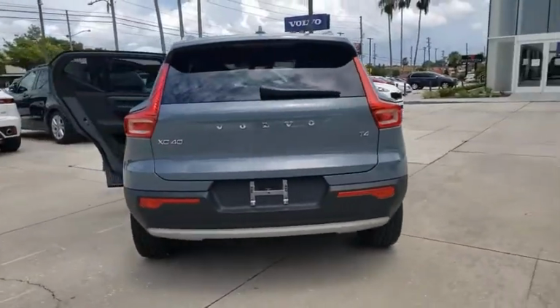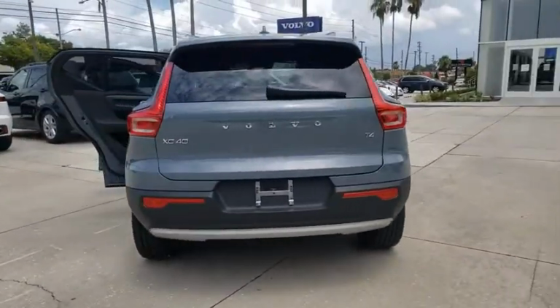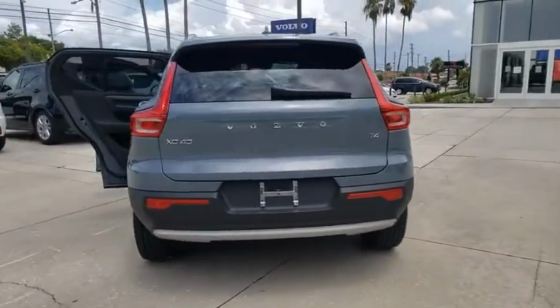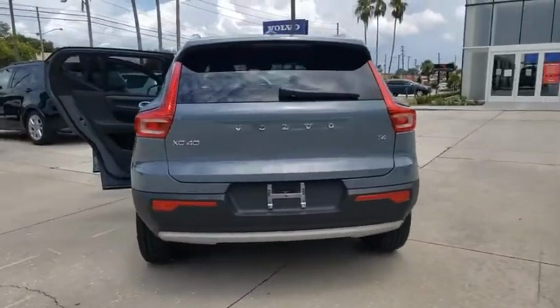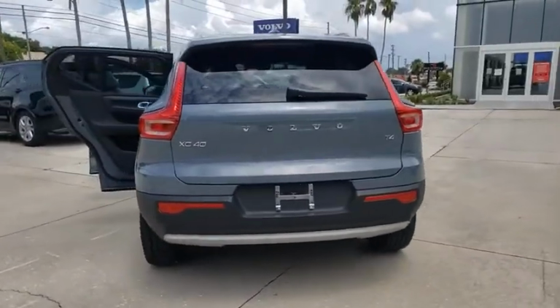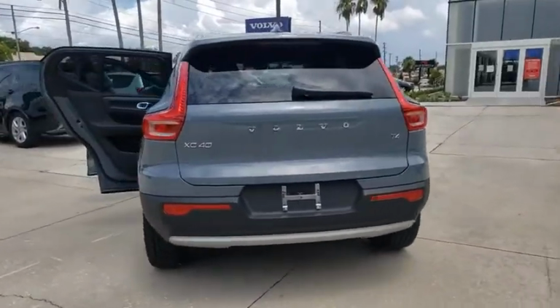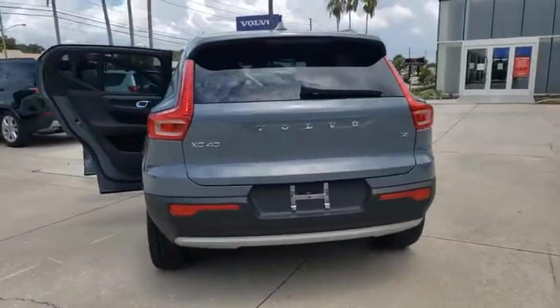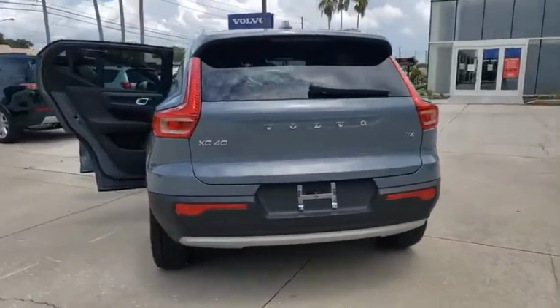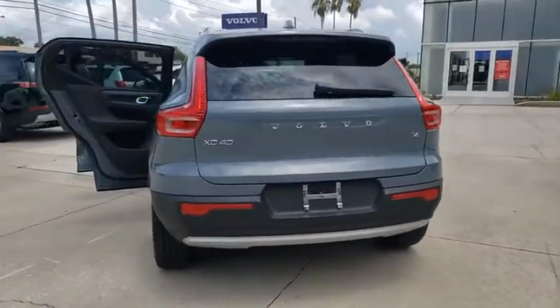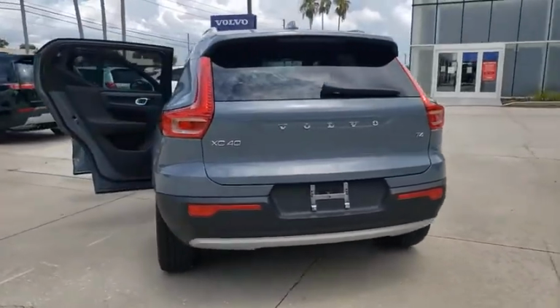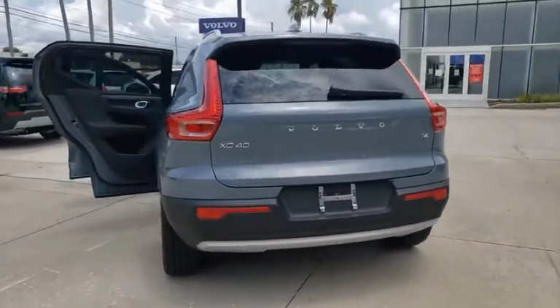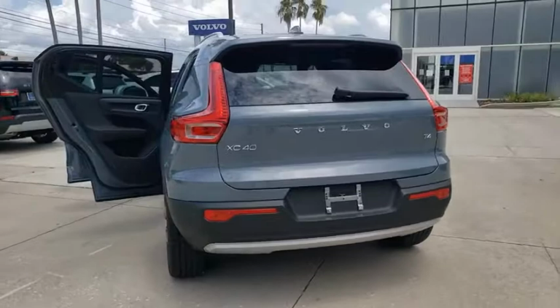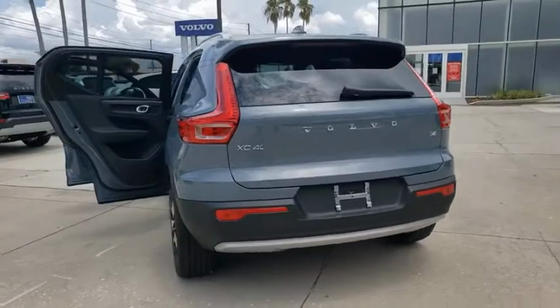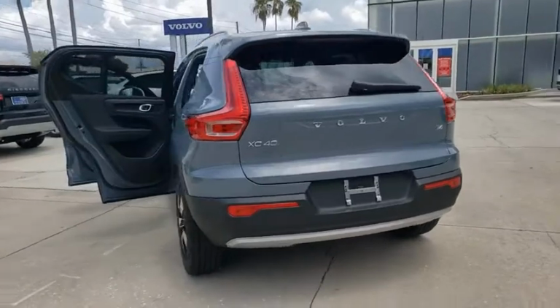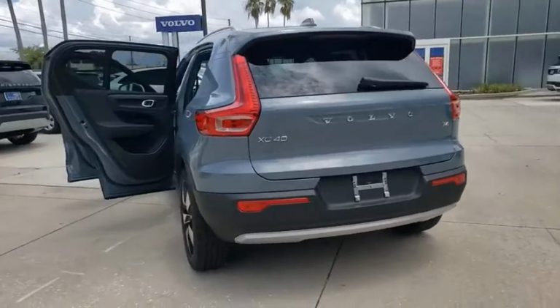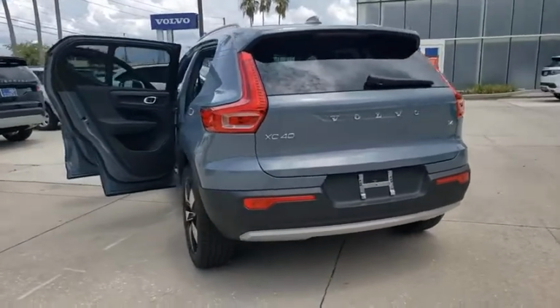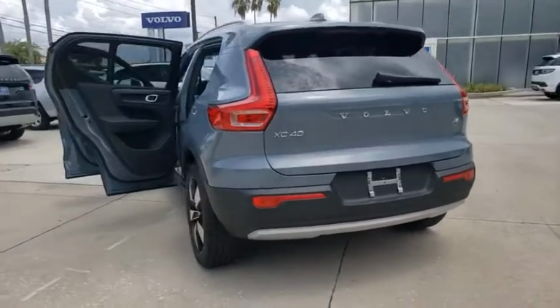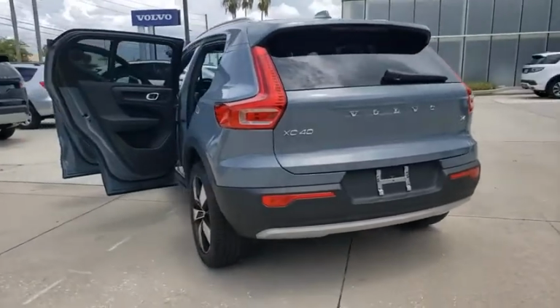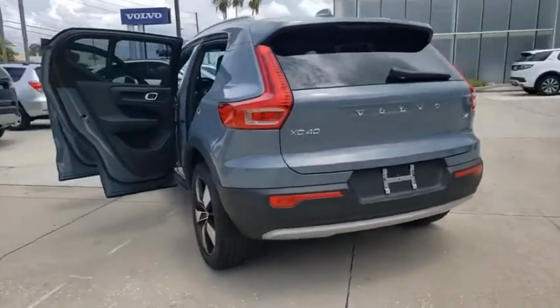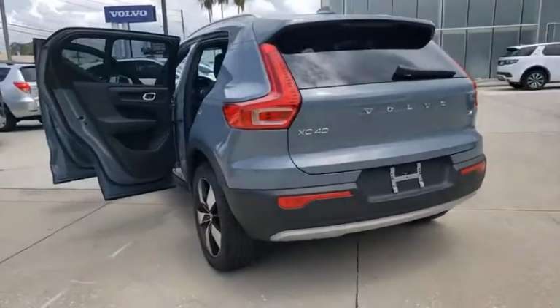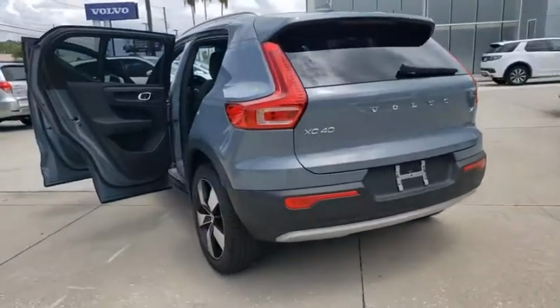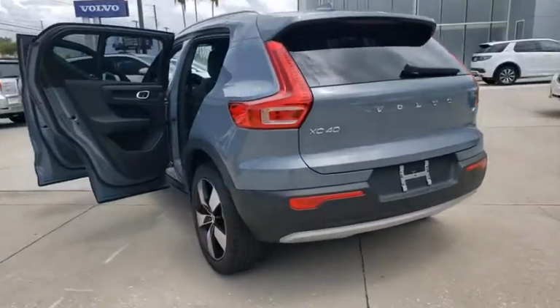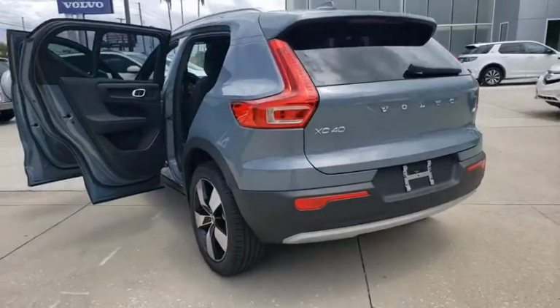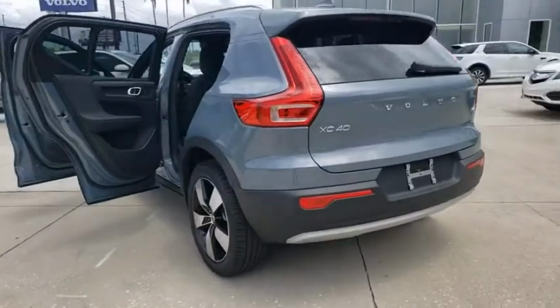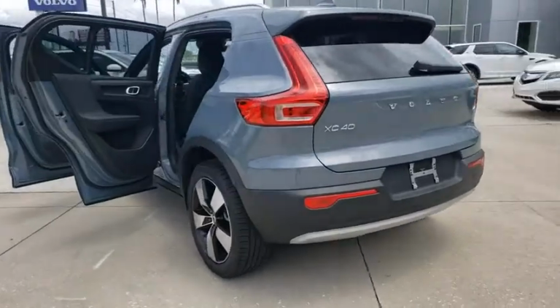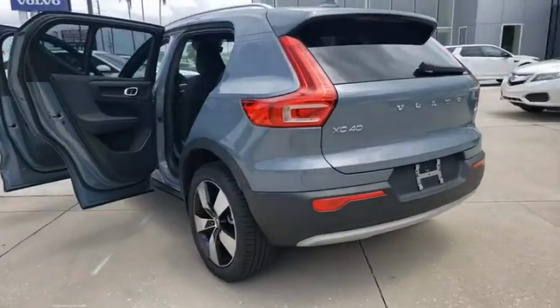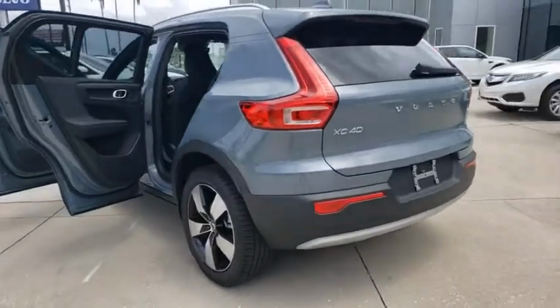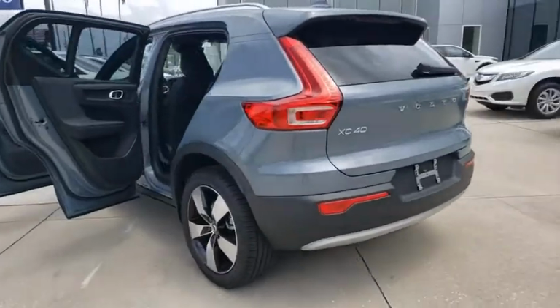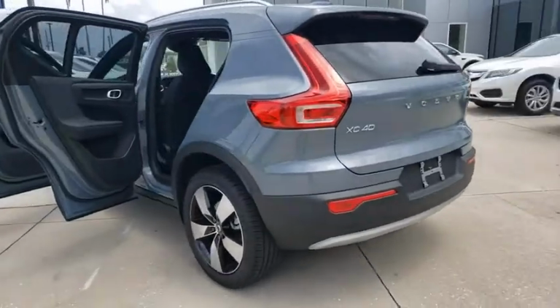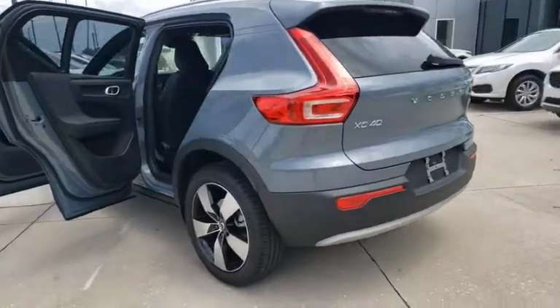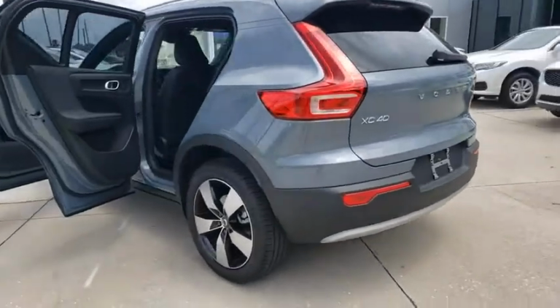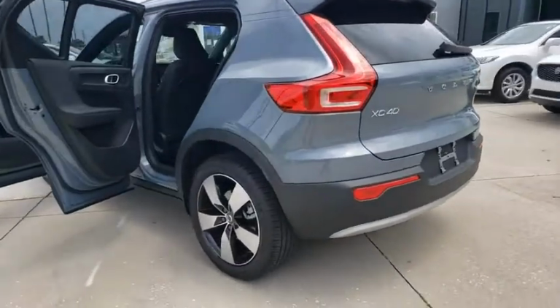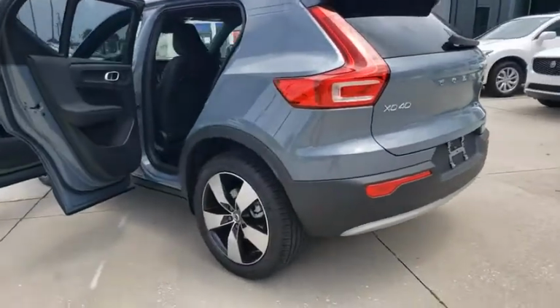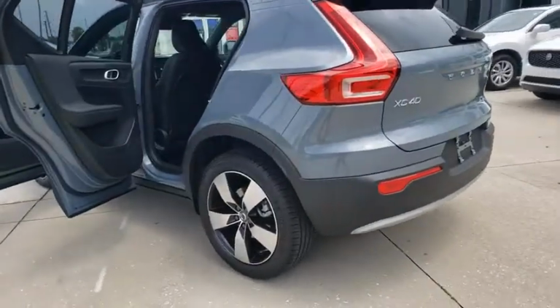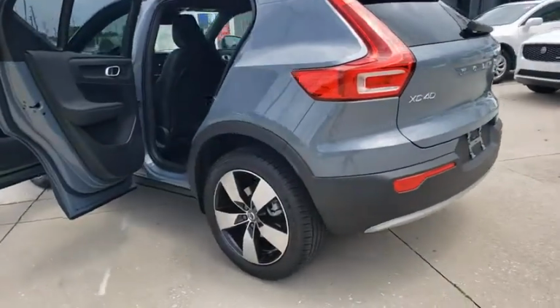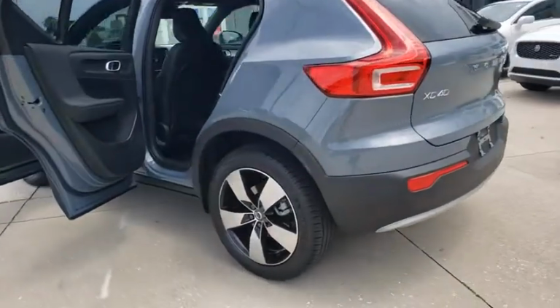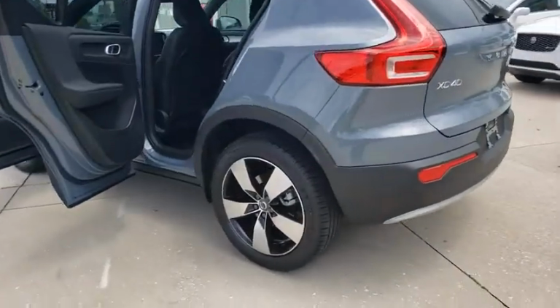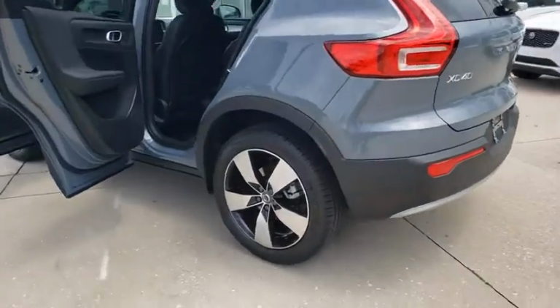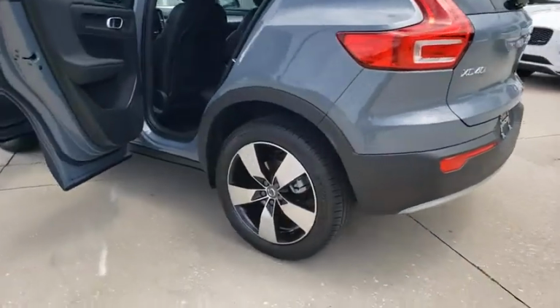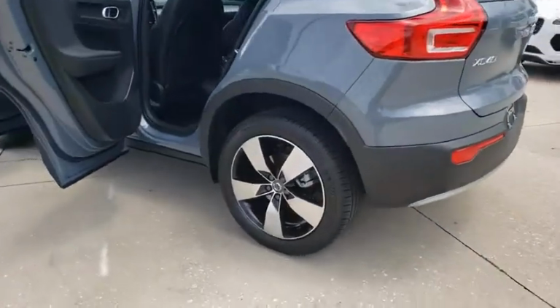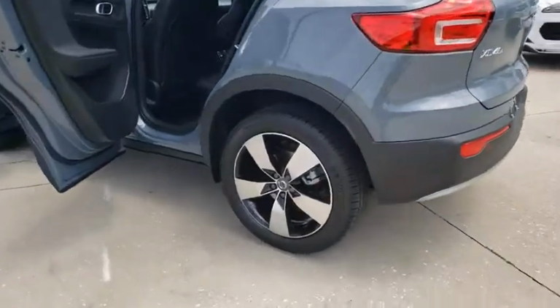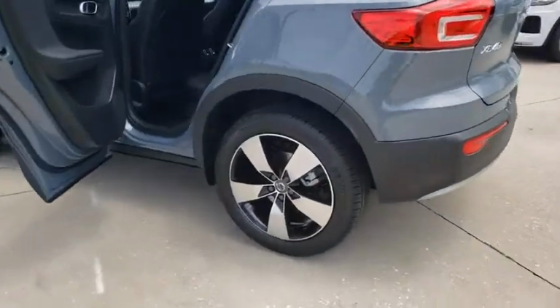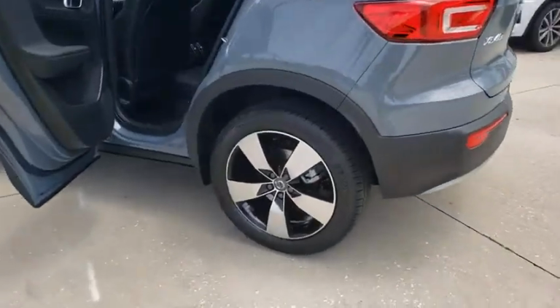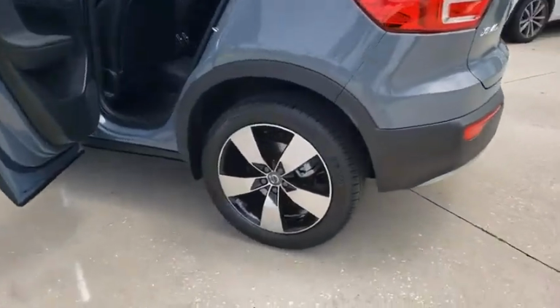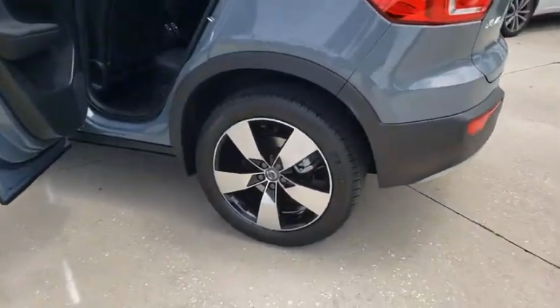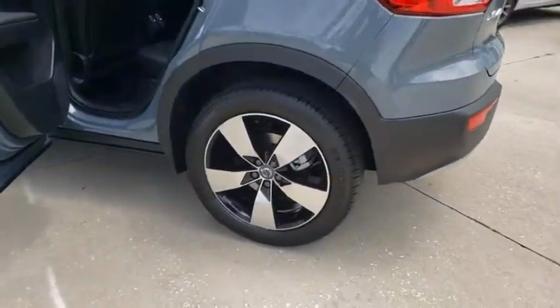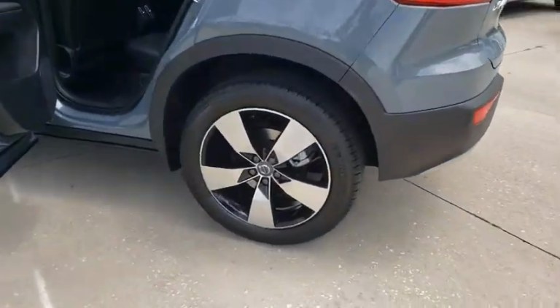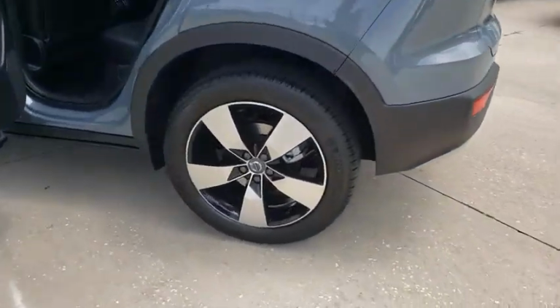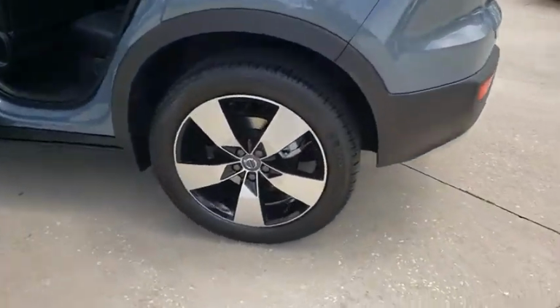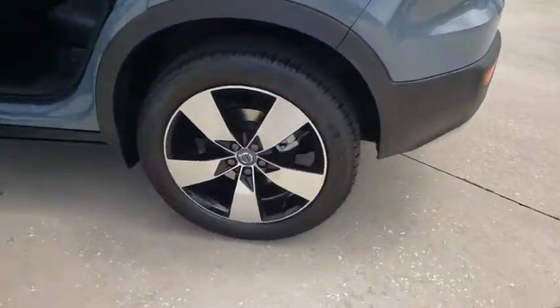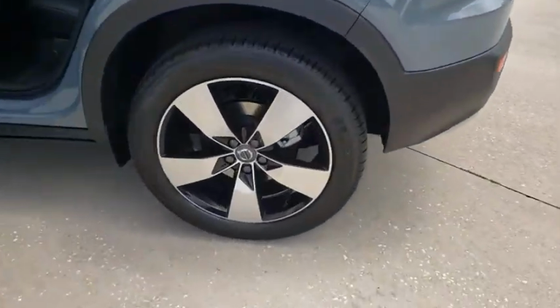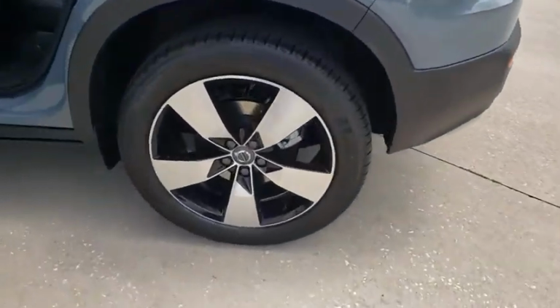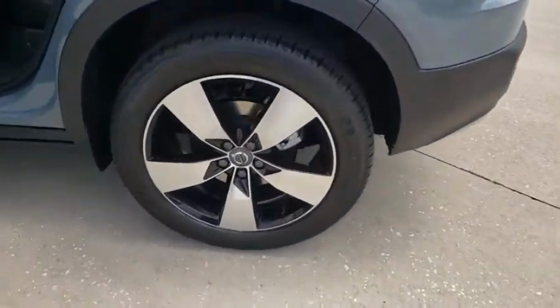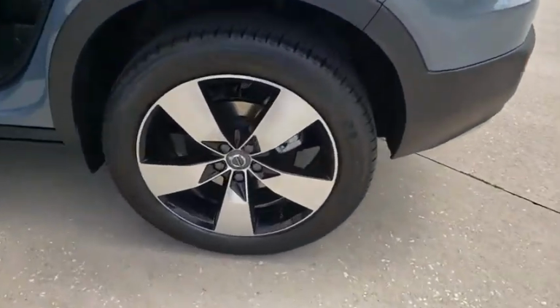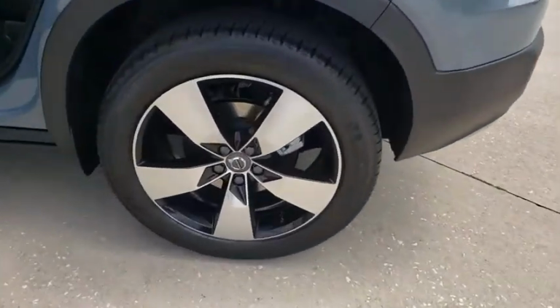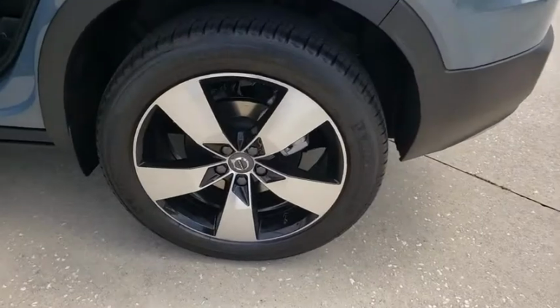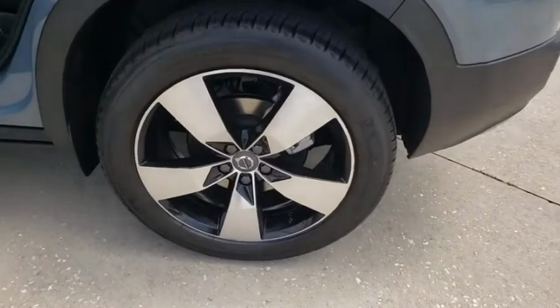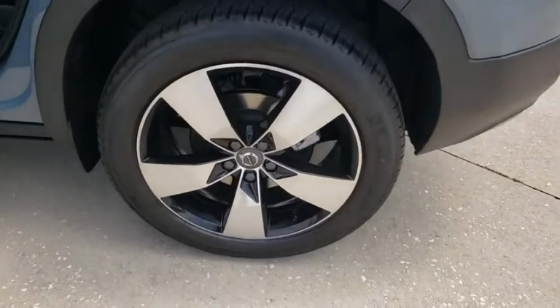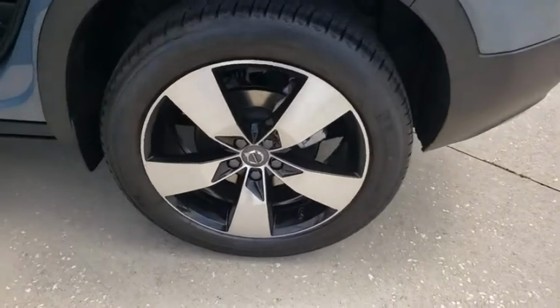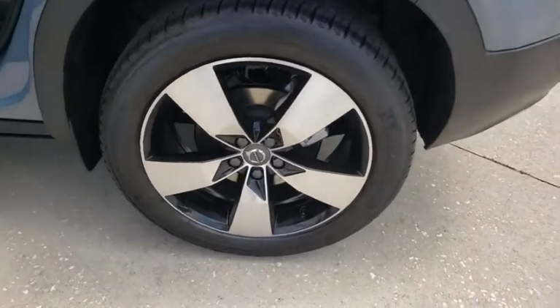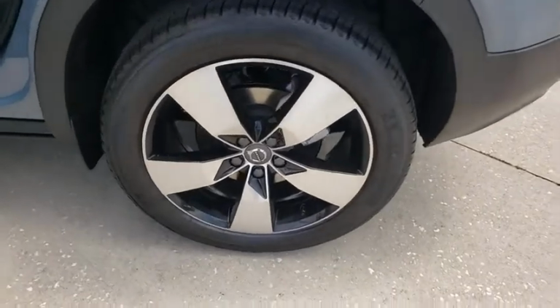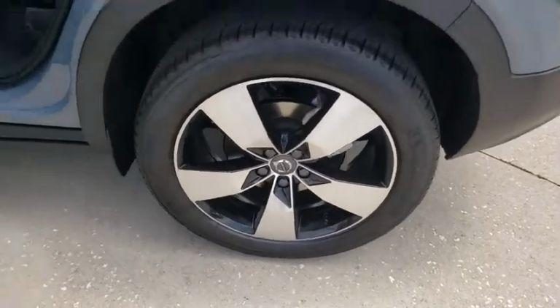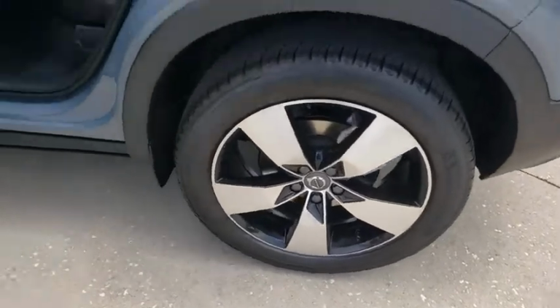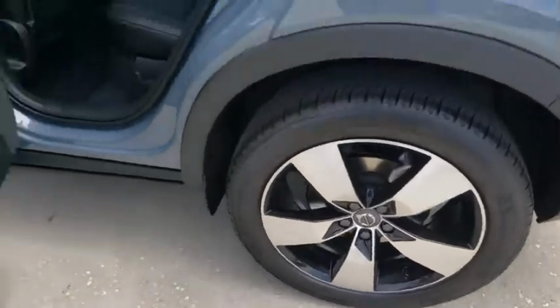The XC40, however, has not forgotten about handling, refinement, and ride comfort, all of which make this a vehicle to consider.